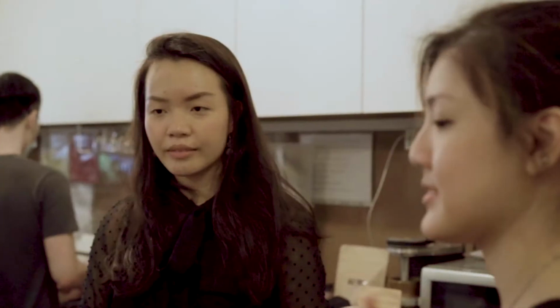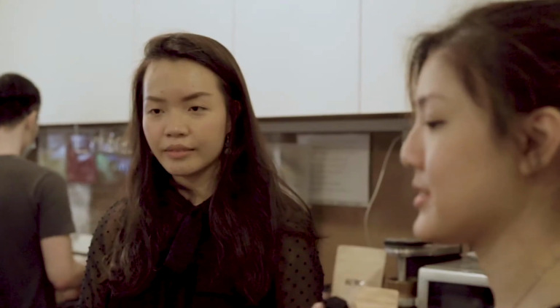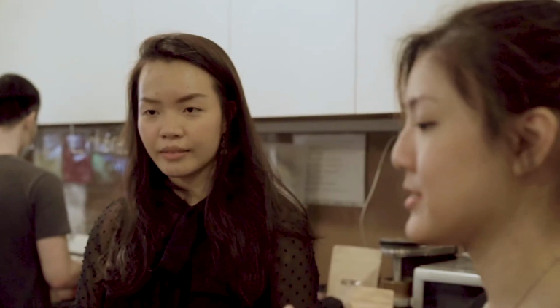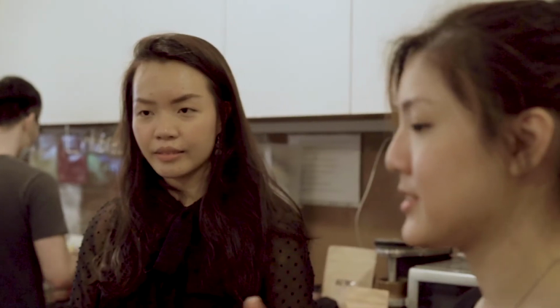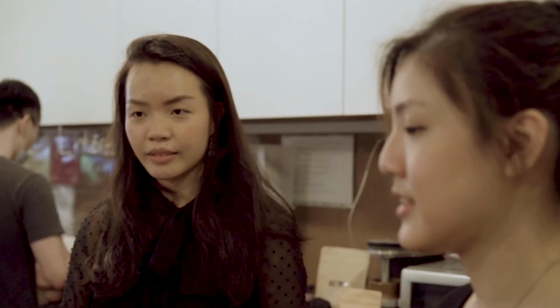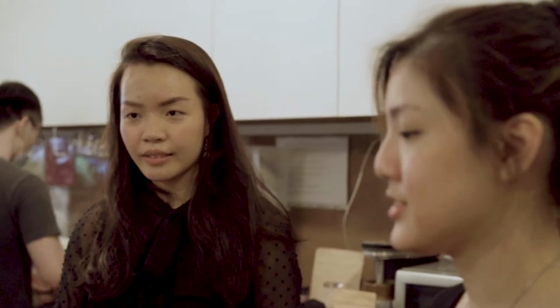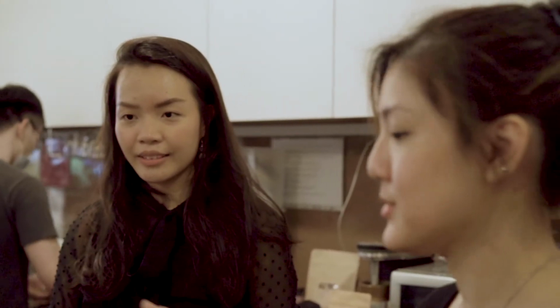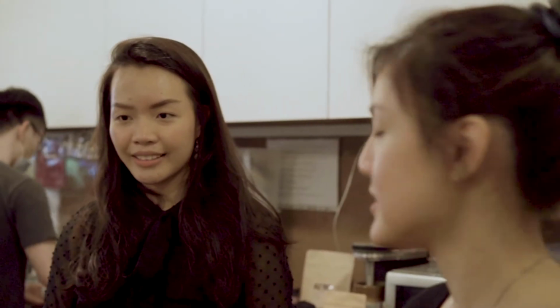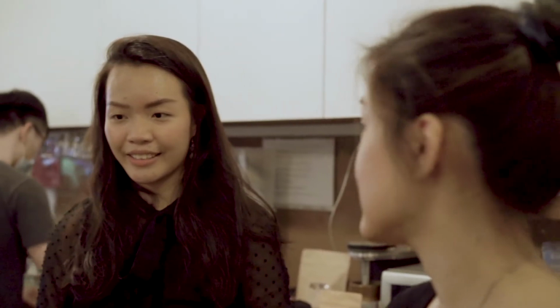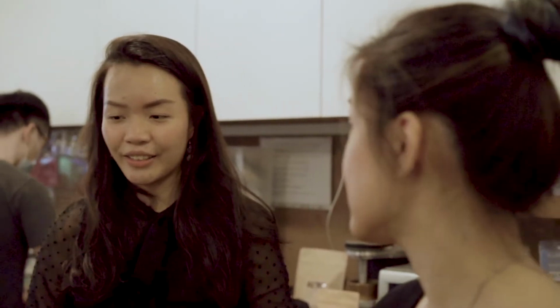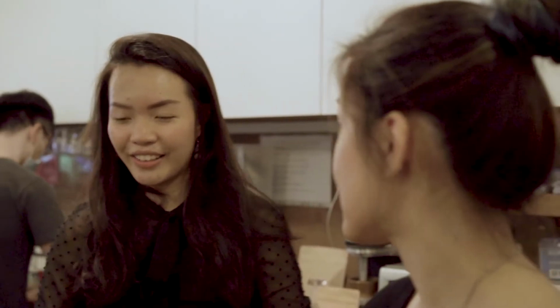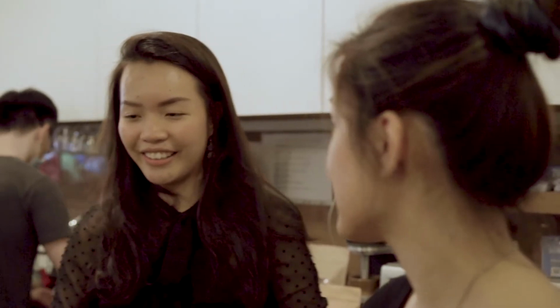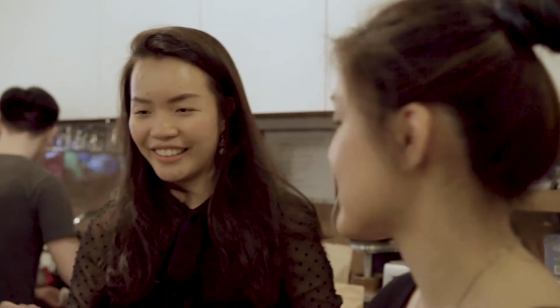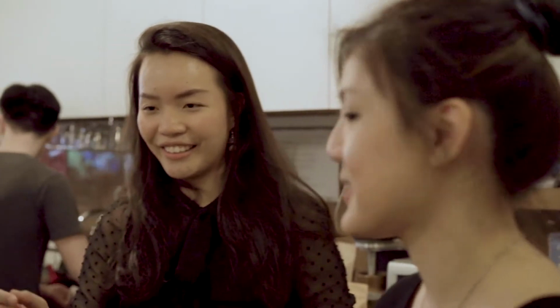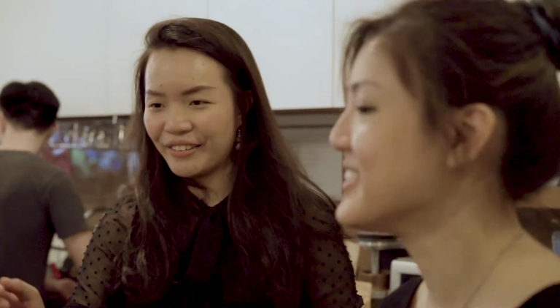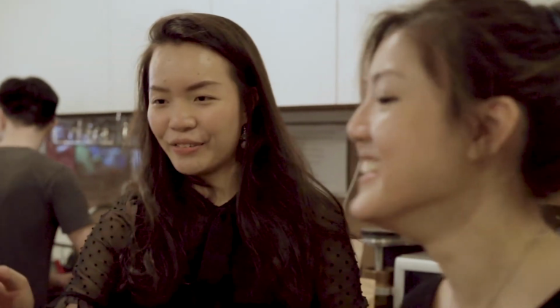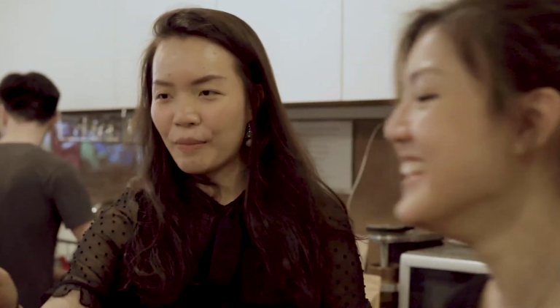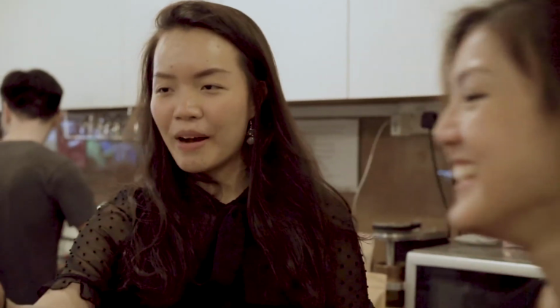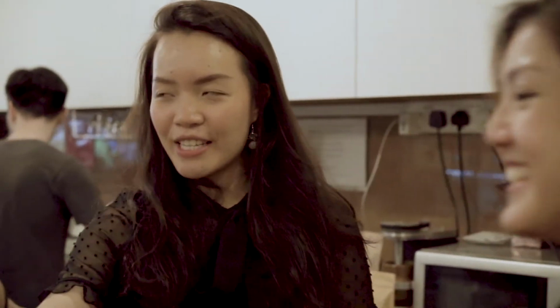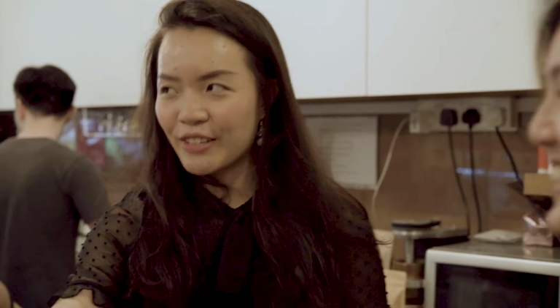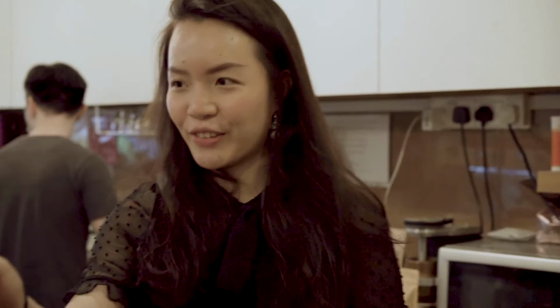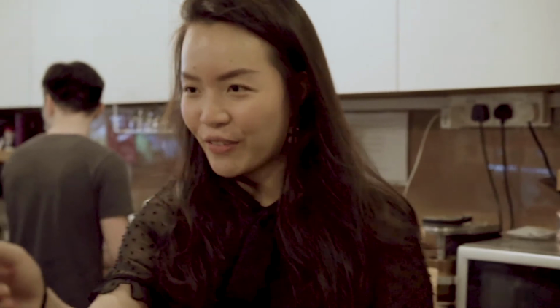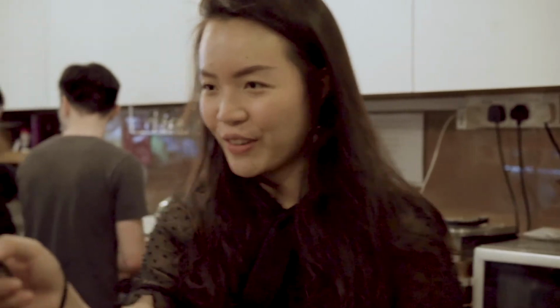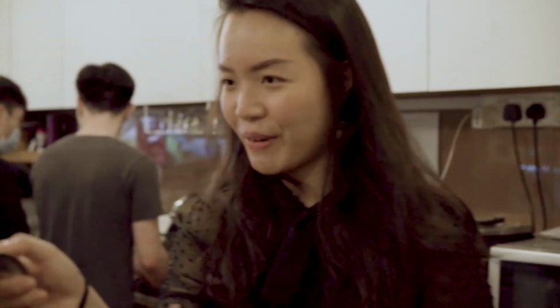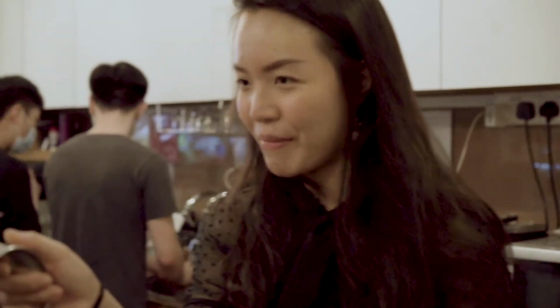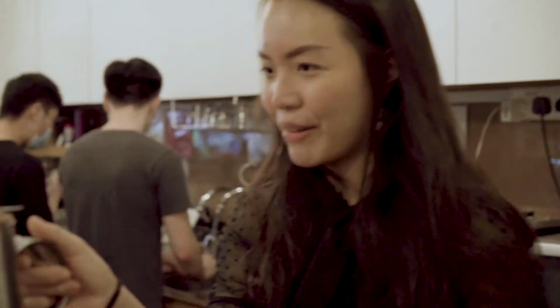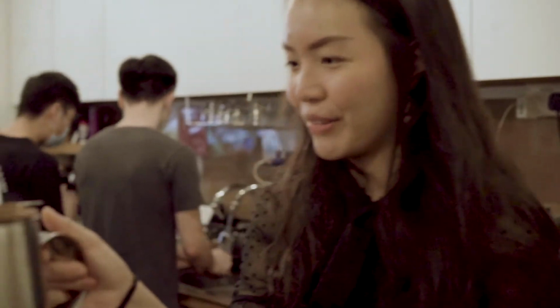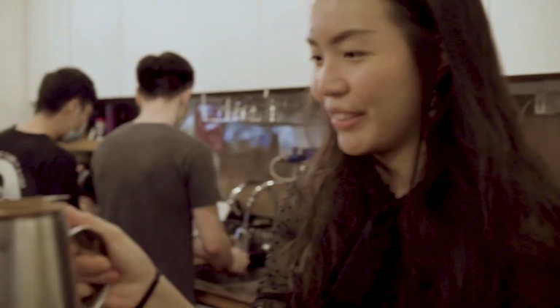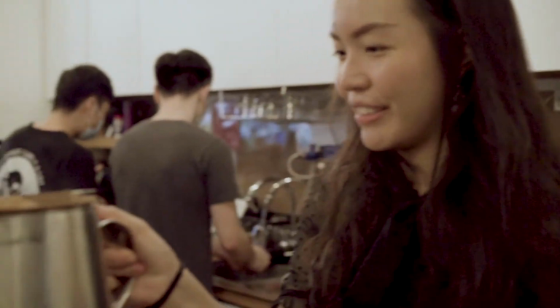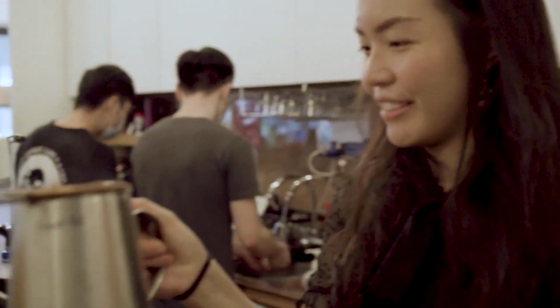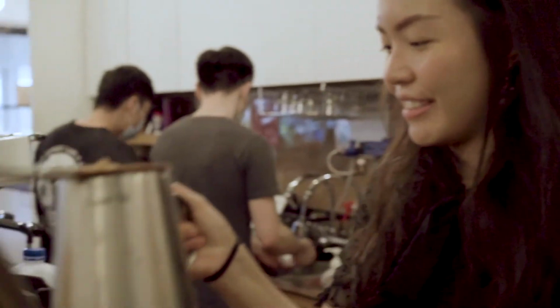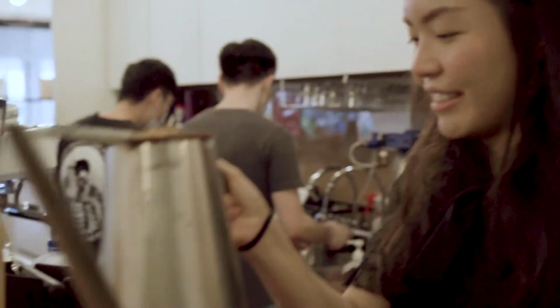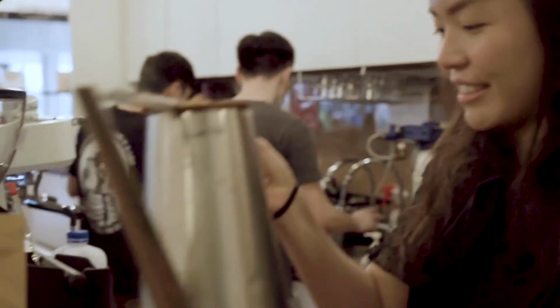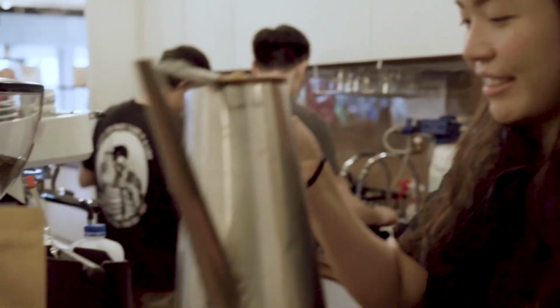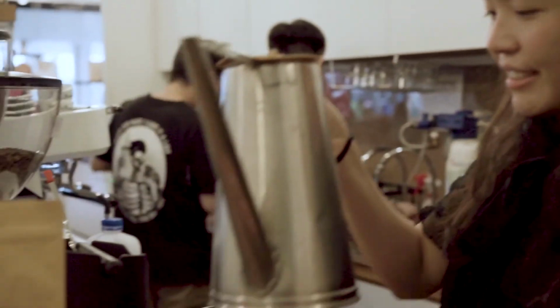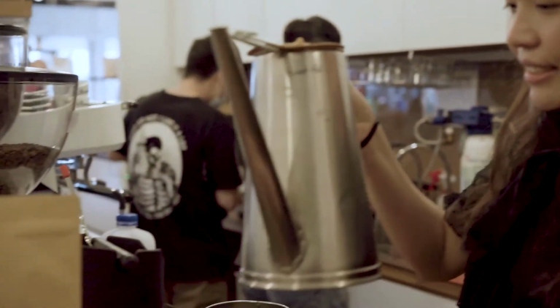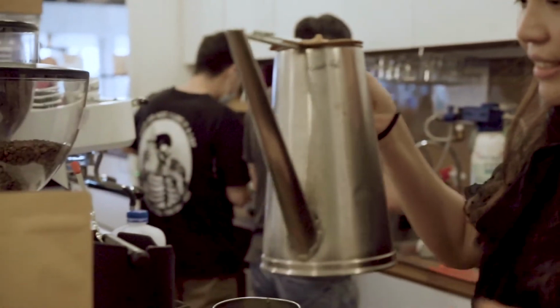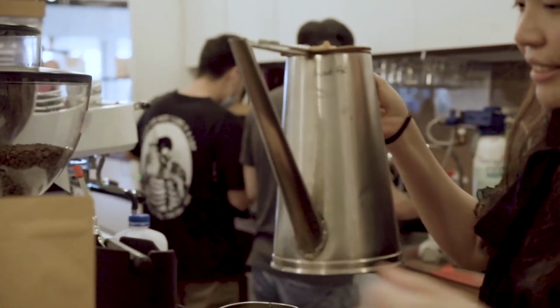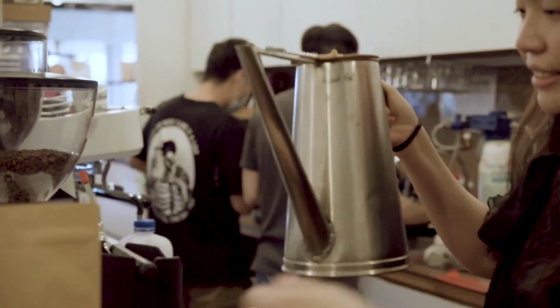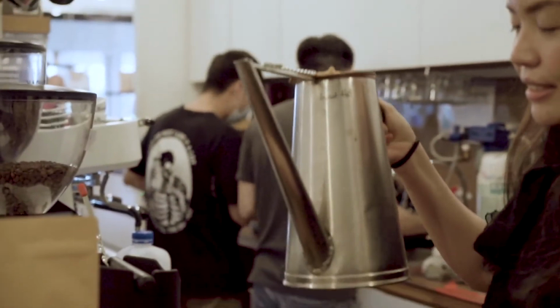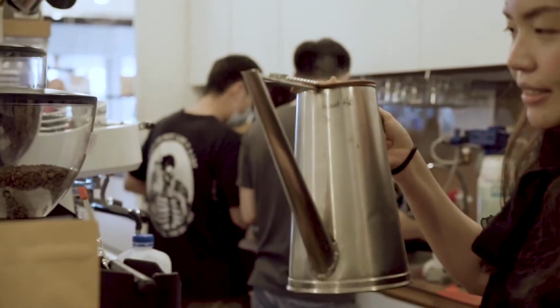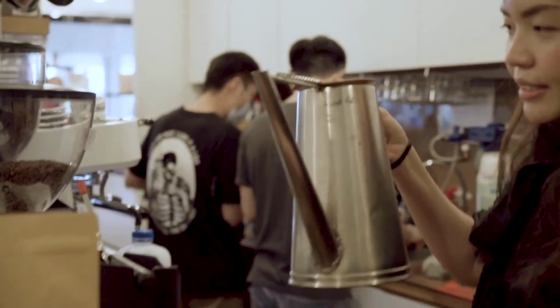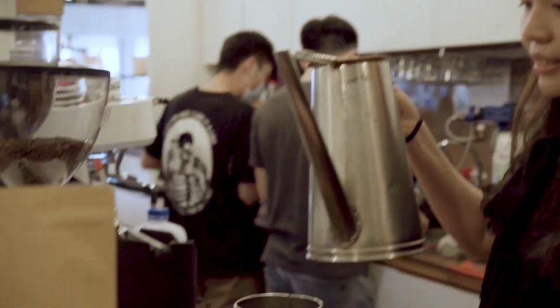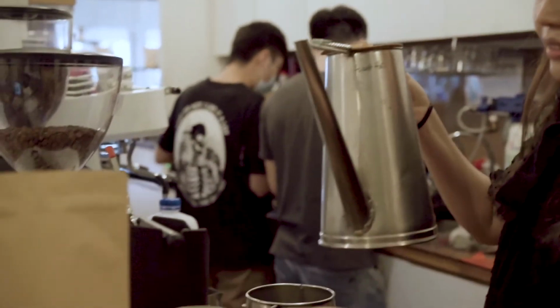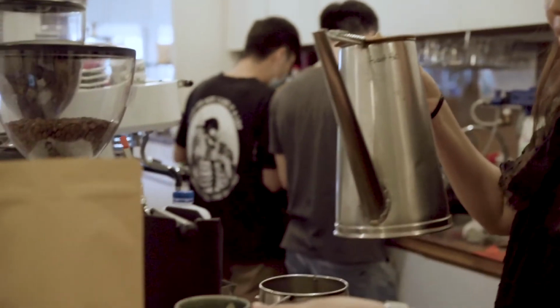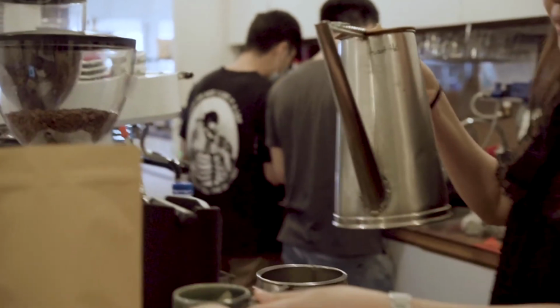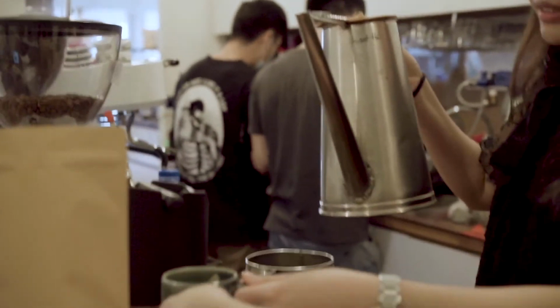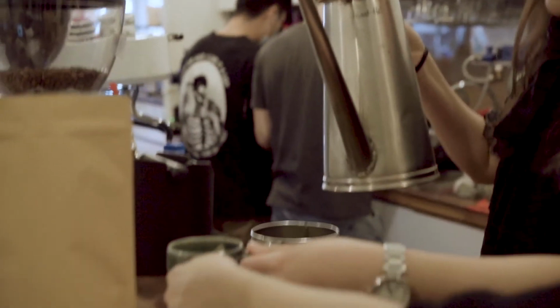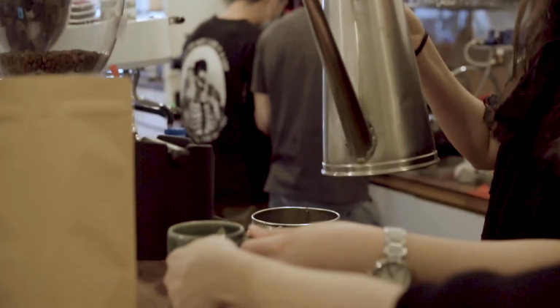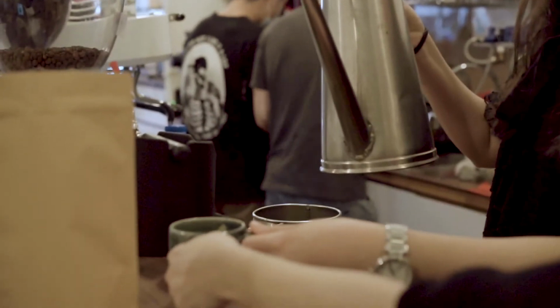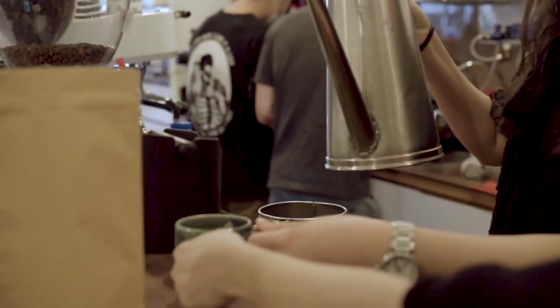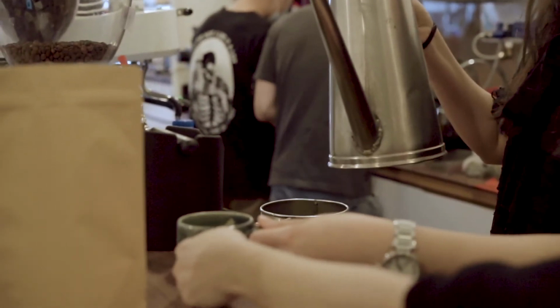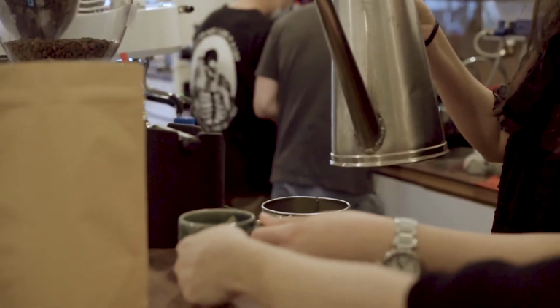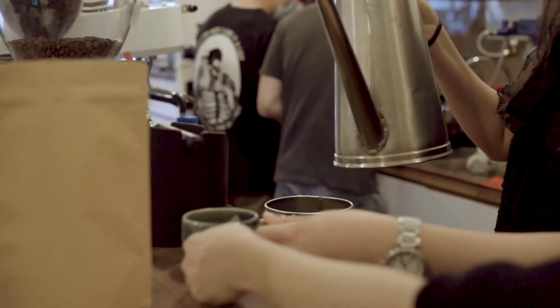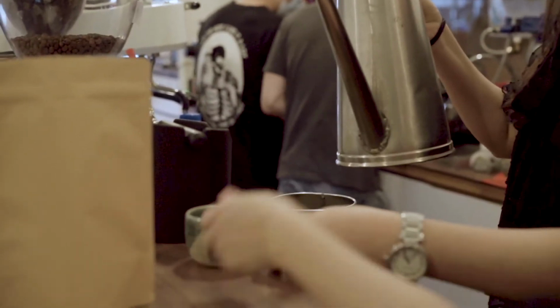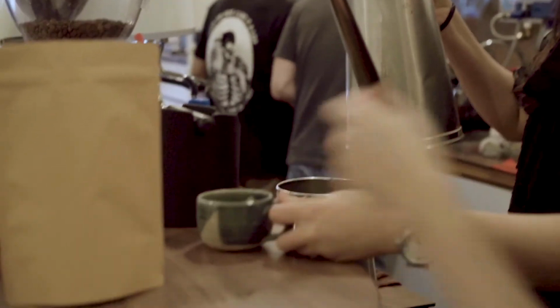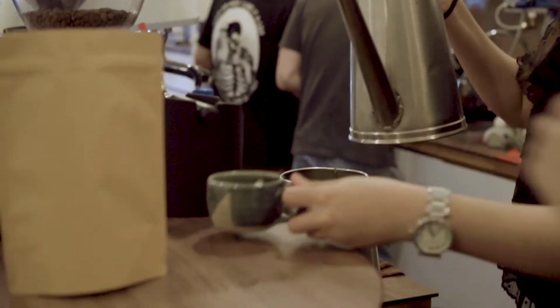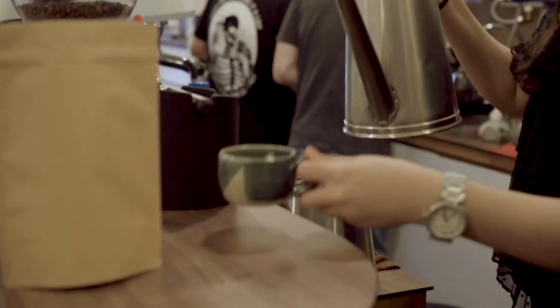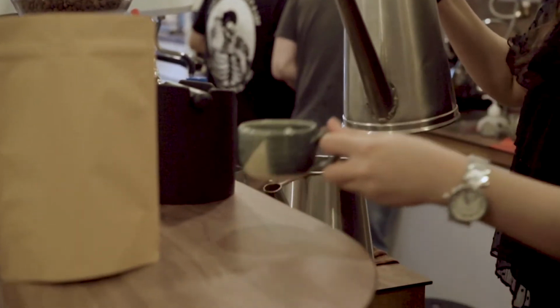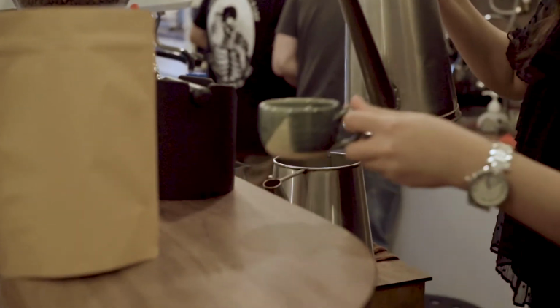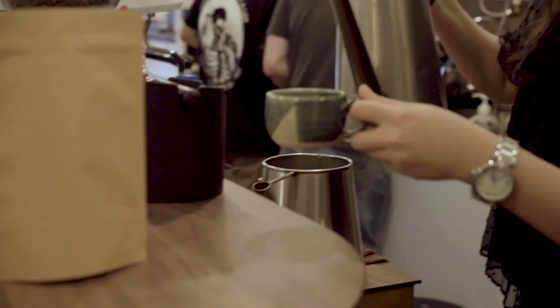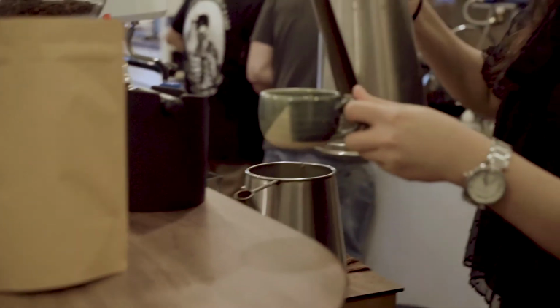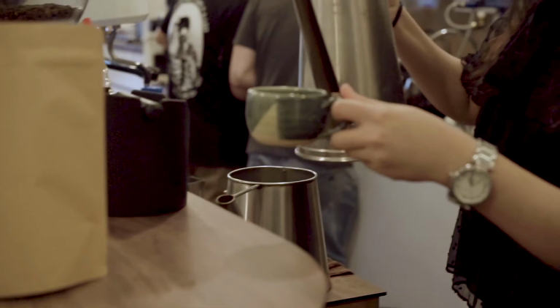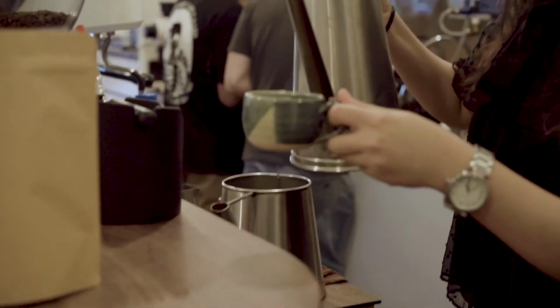Do you want to pour it as well? So roughly pour the coffee up to about here, and then top up with hot water.